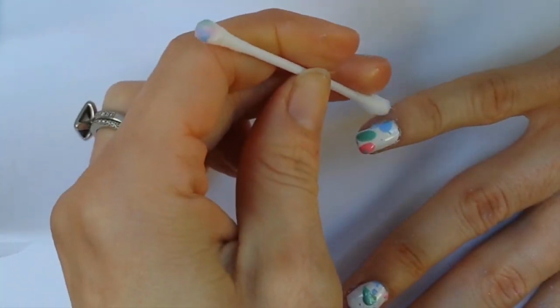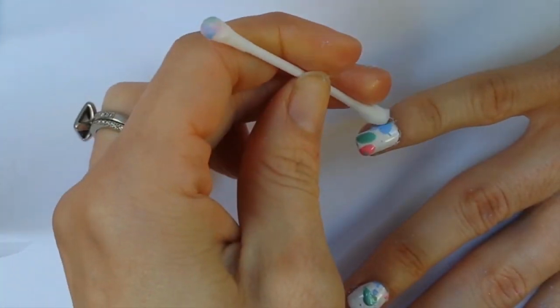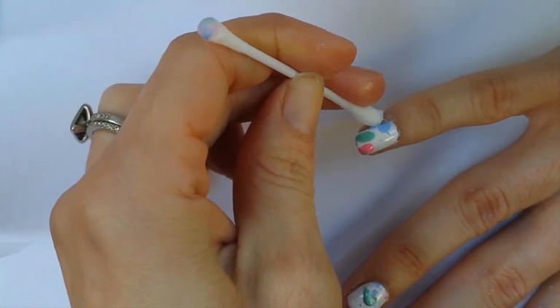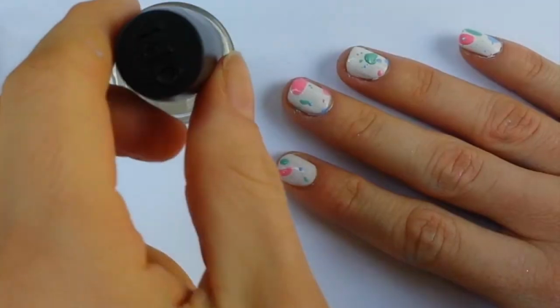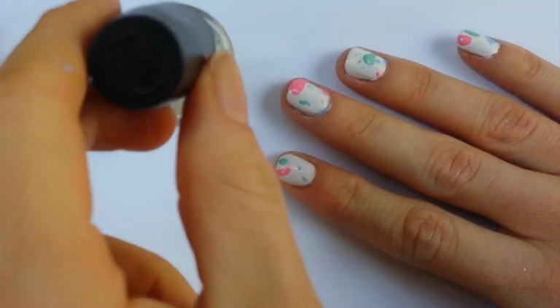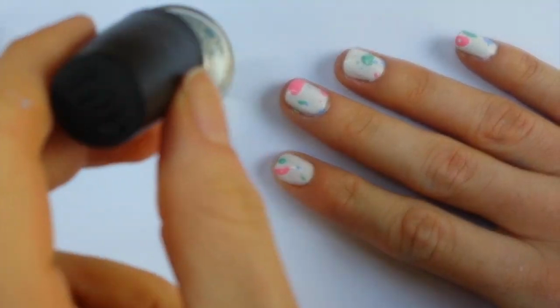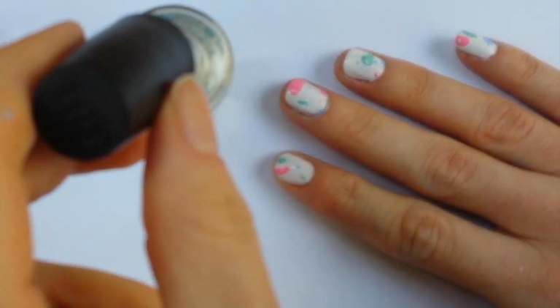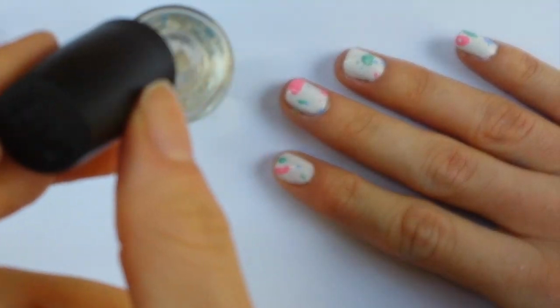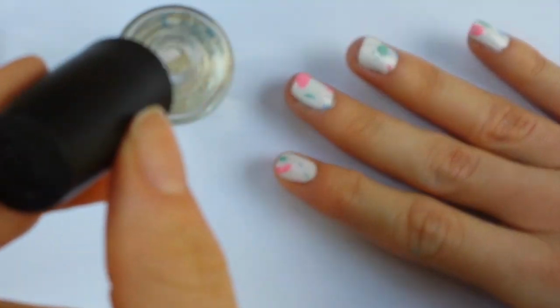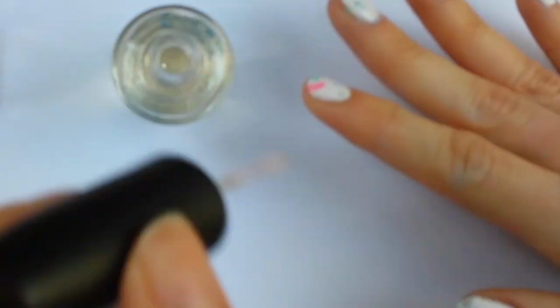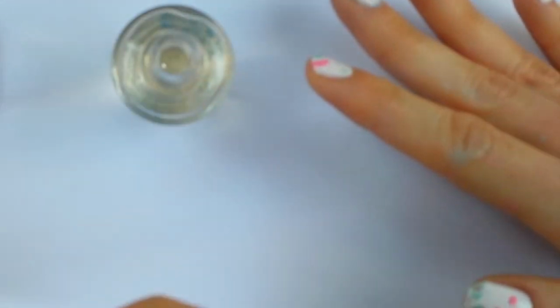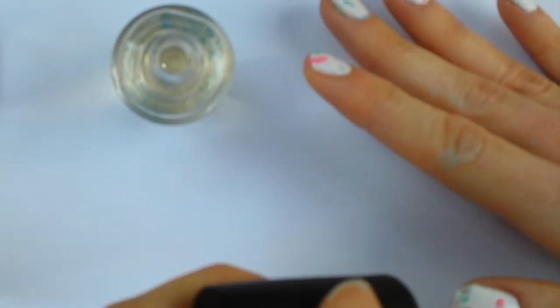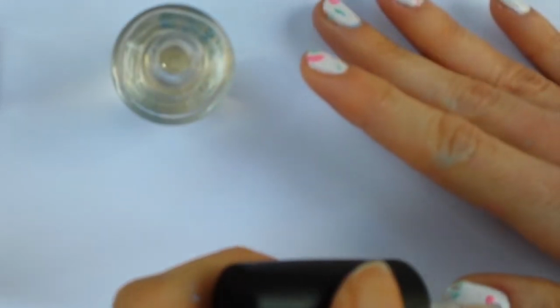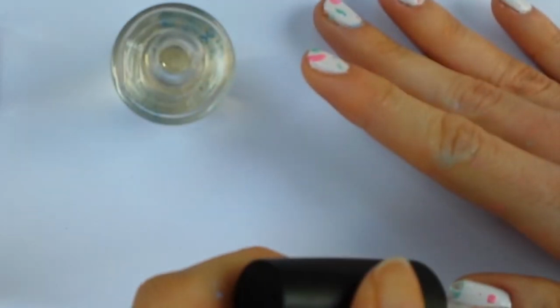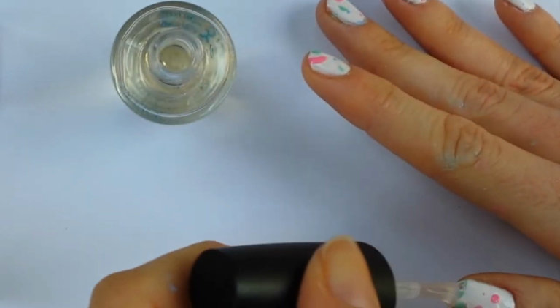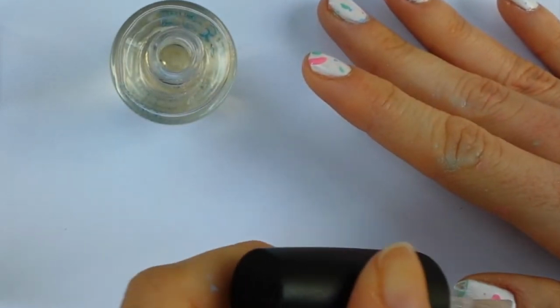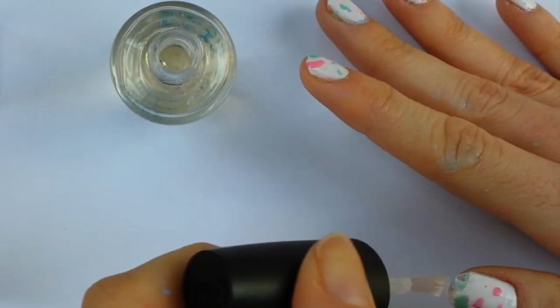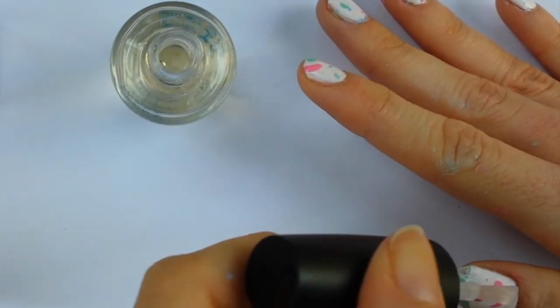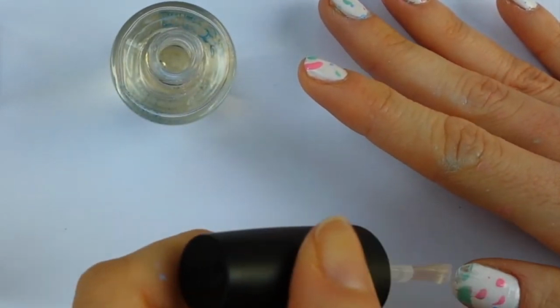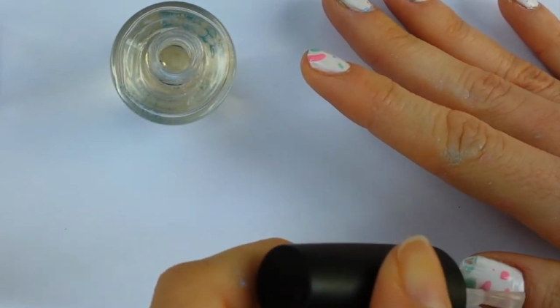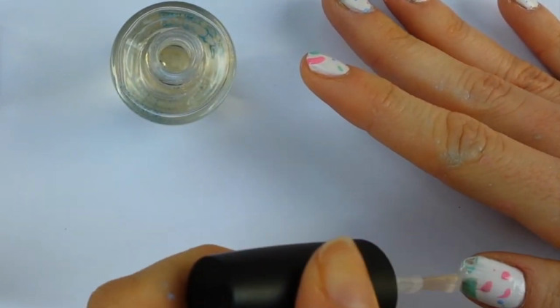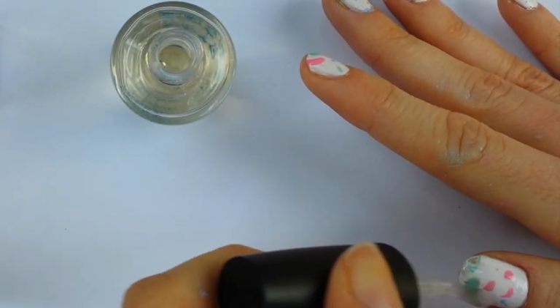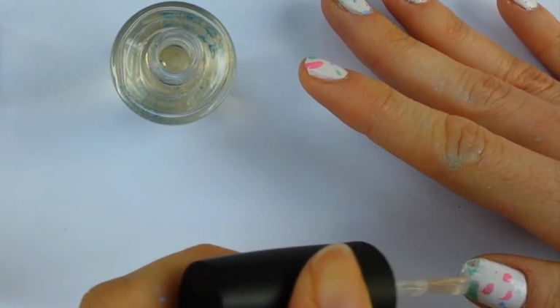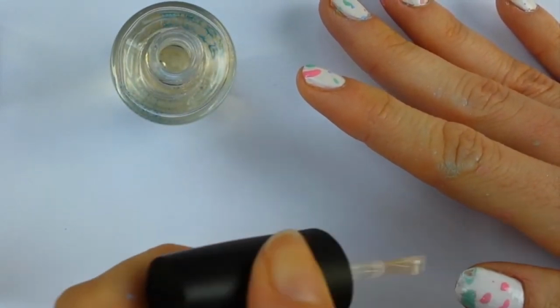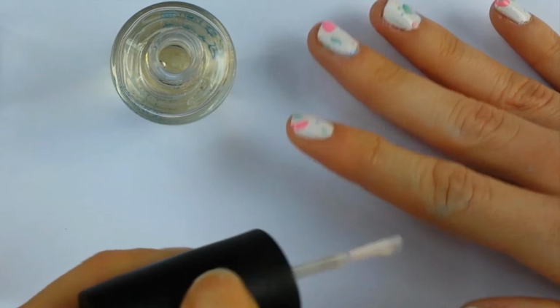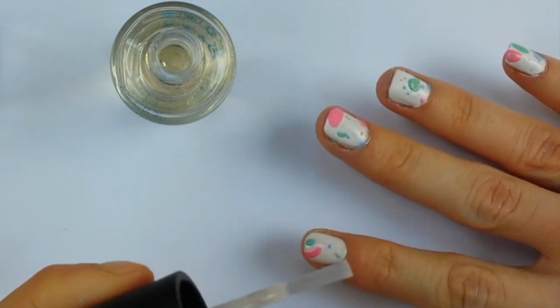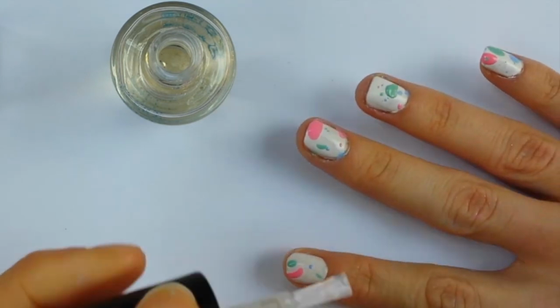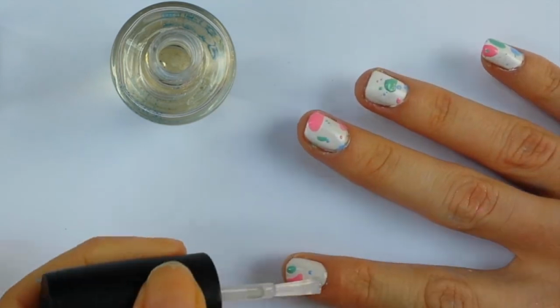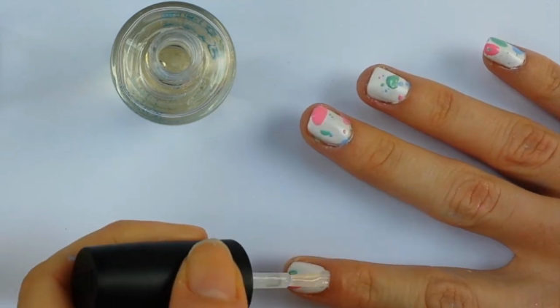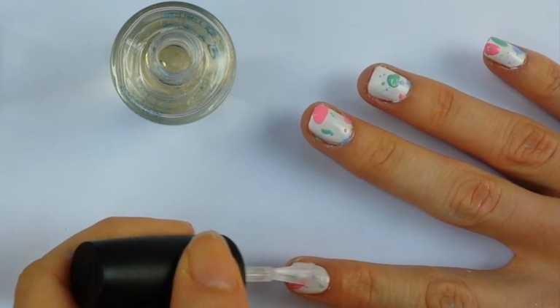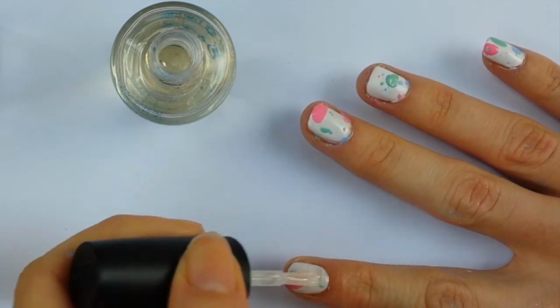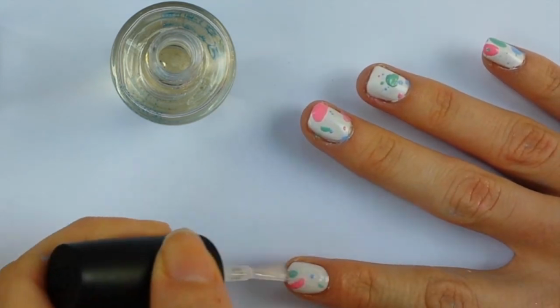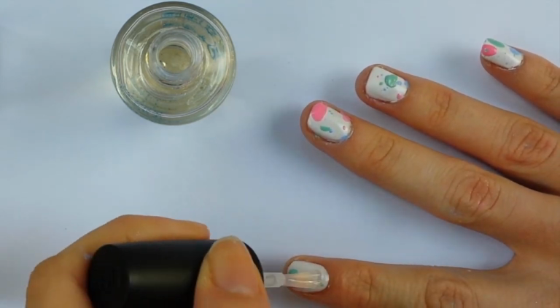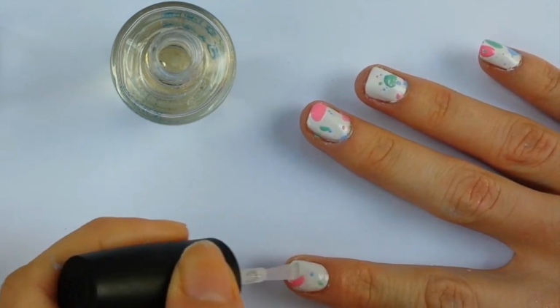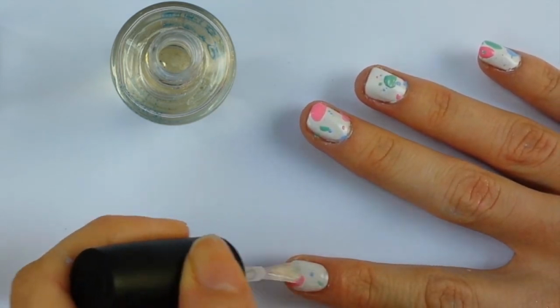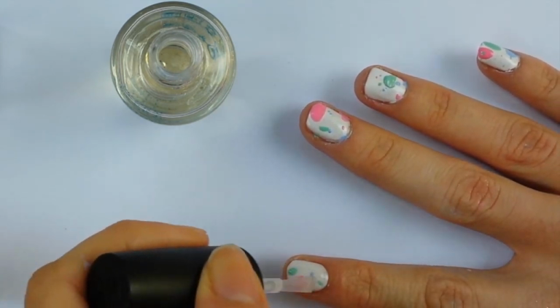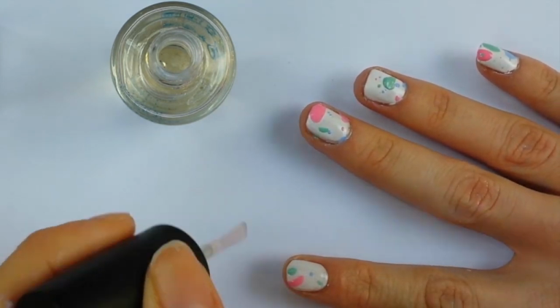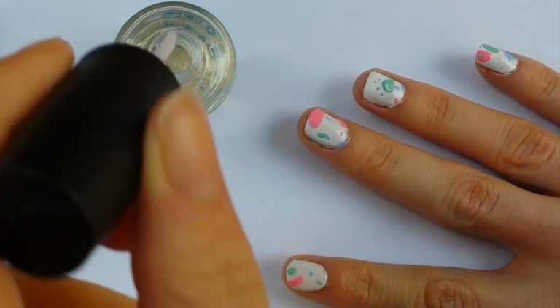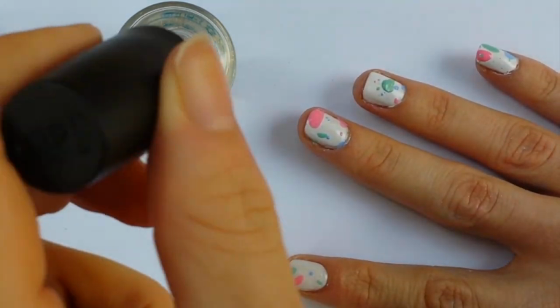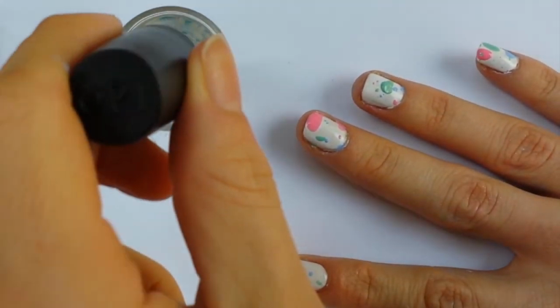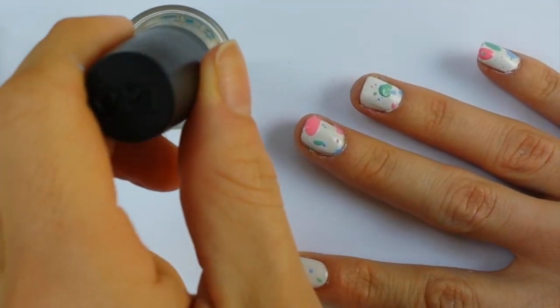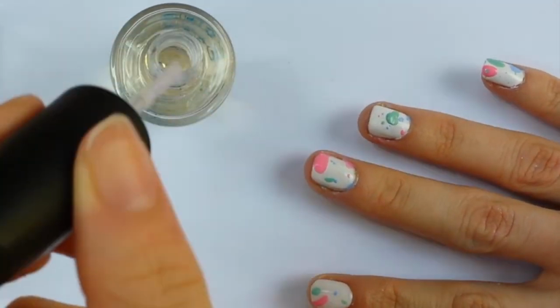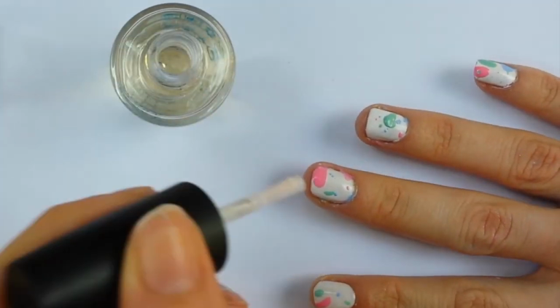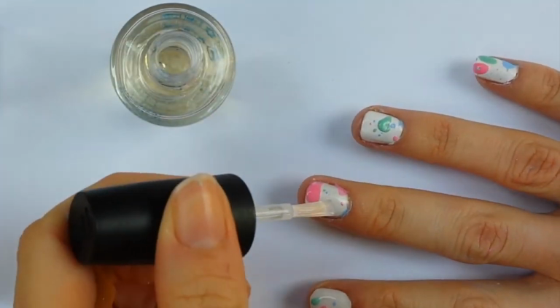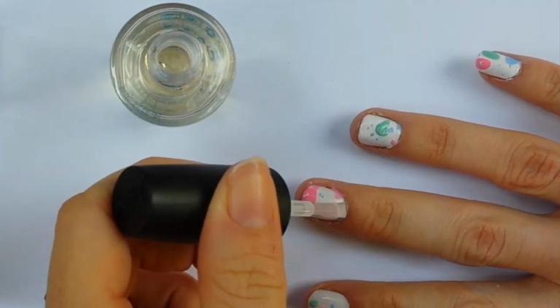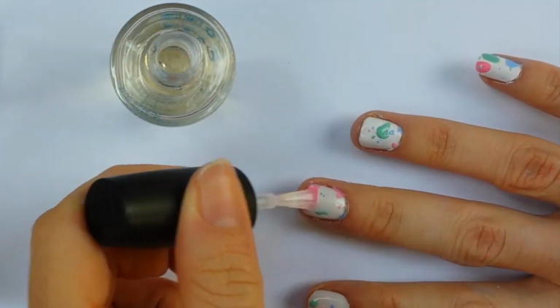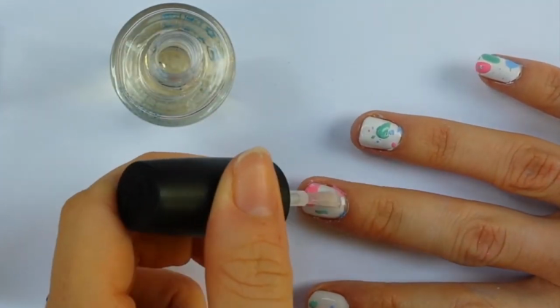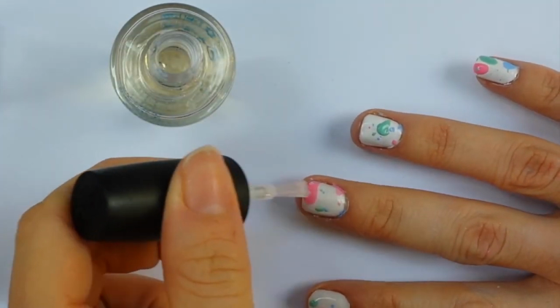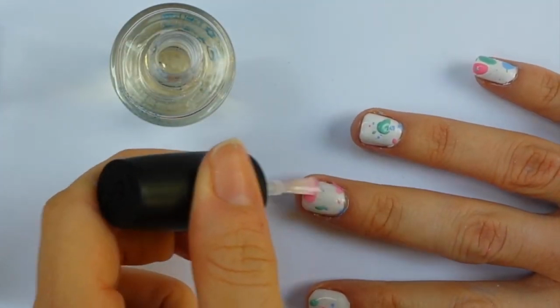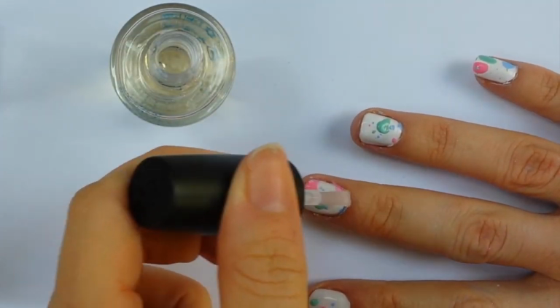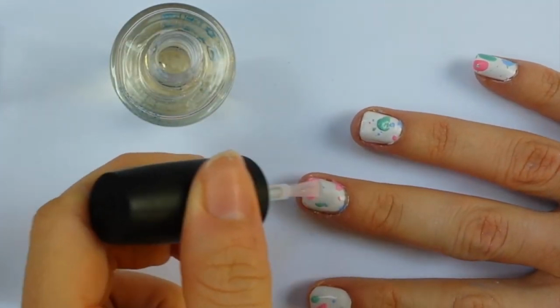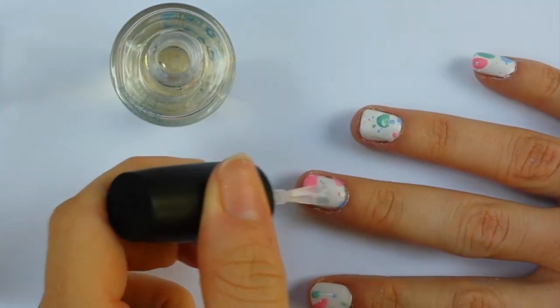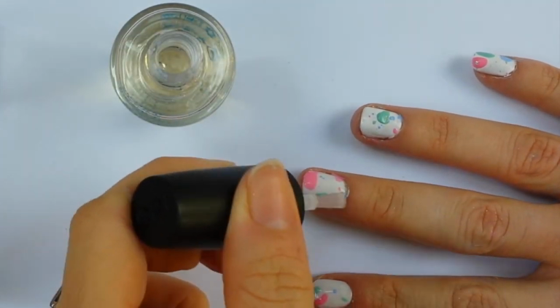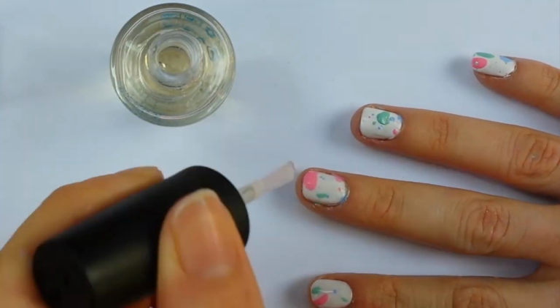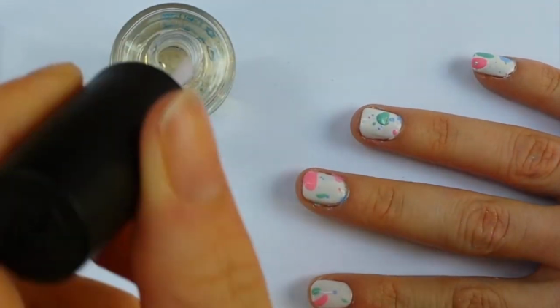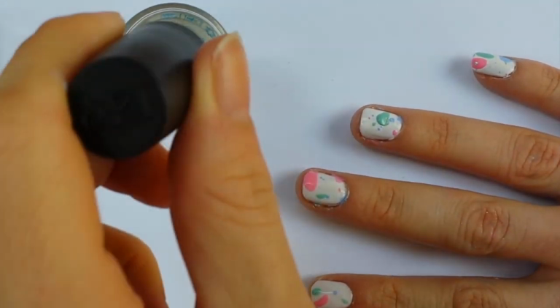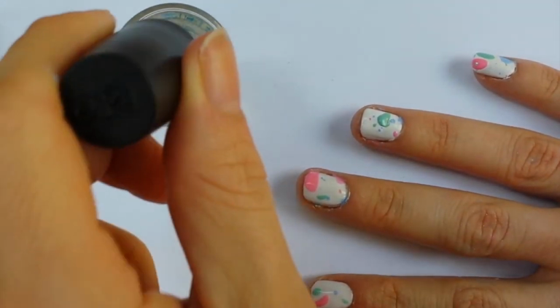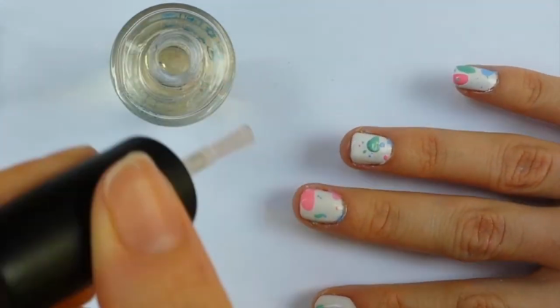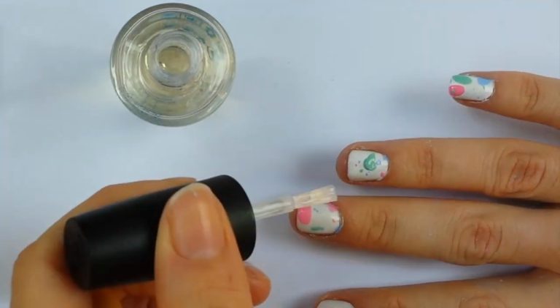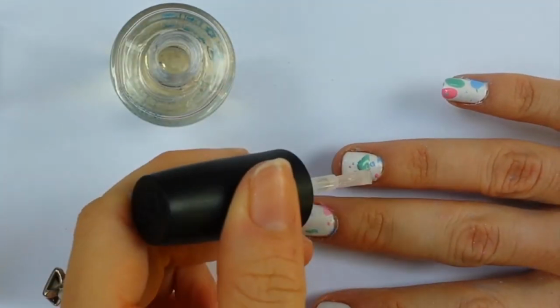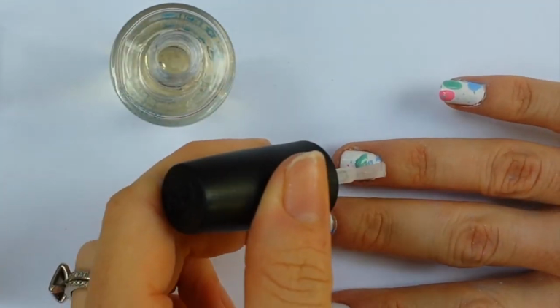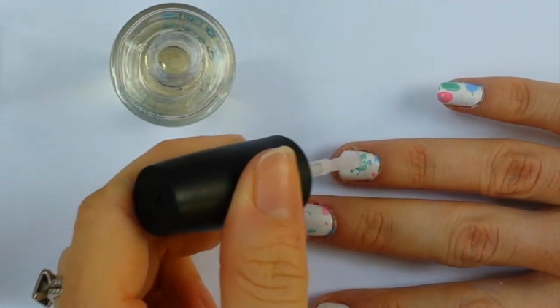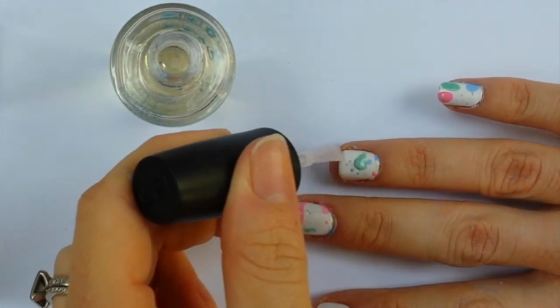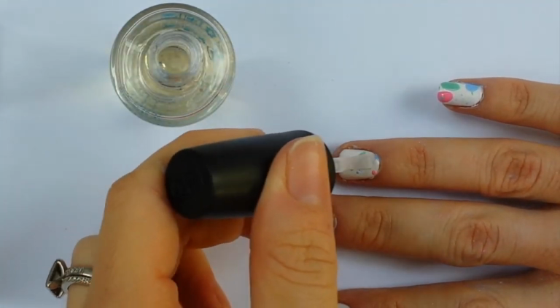Now all that's left to do is apply a nice shiny clear top coat and you're good to go — that's pretty much it, you're all done.